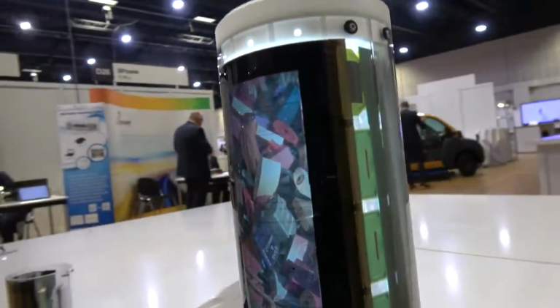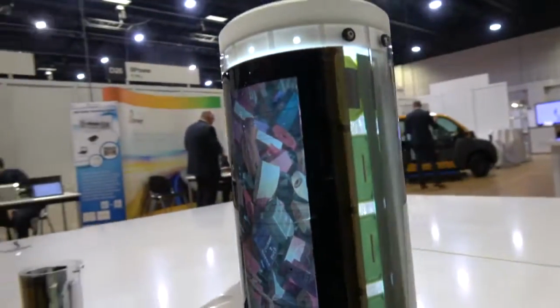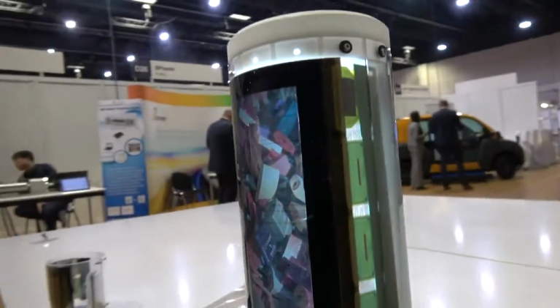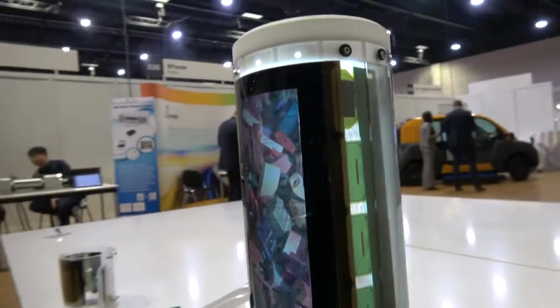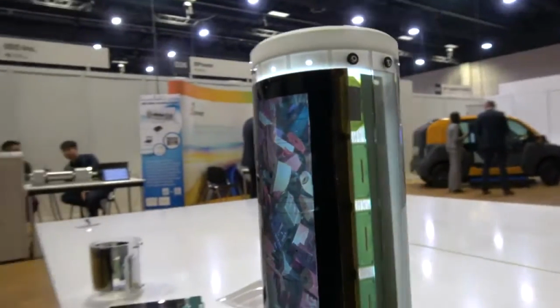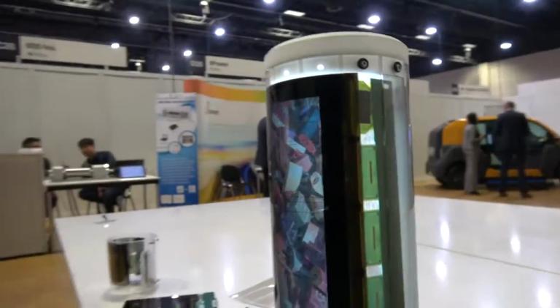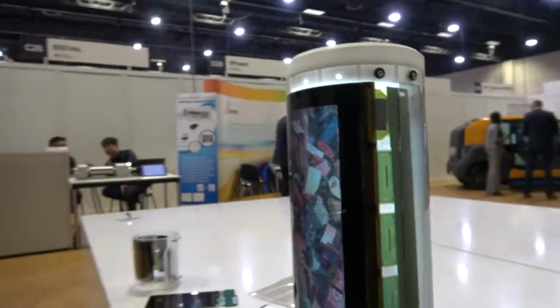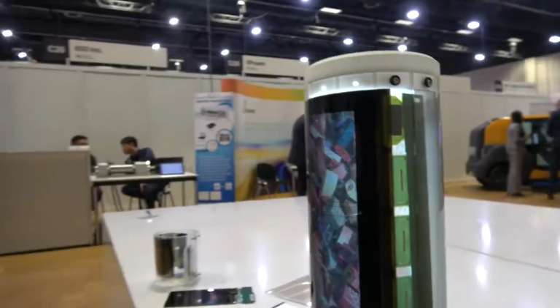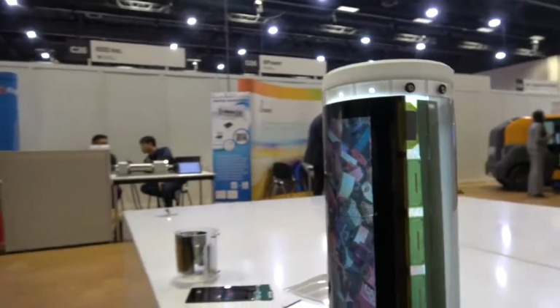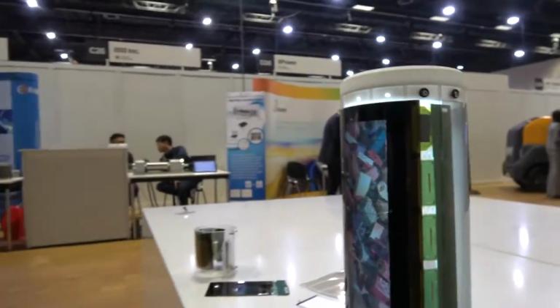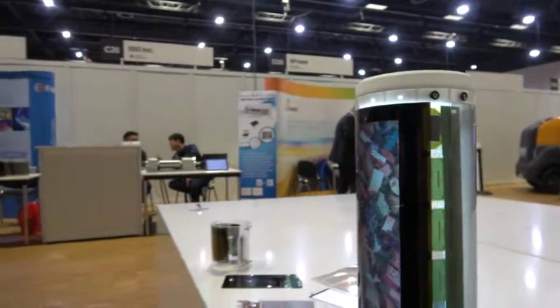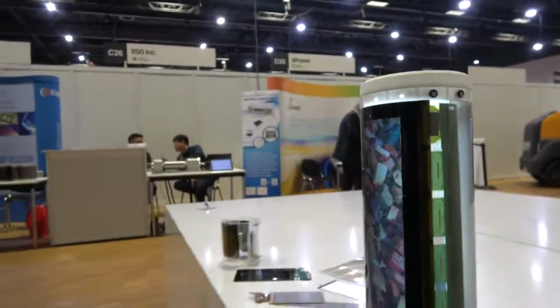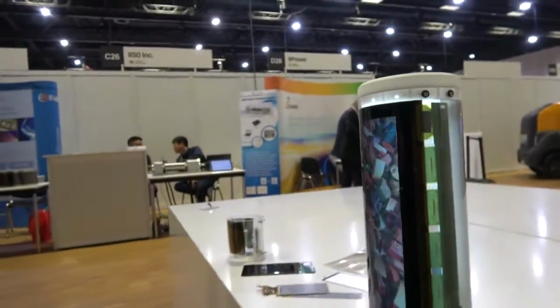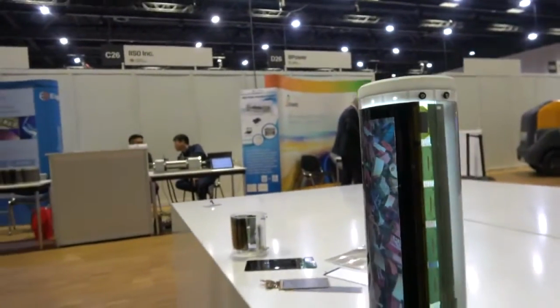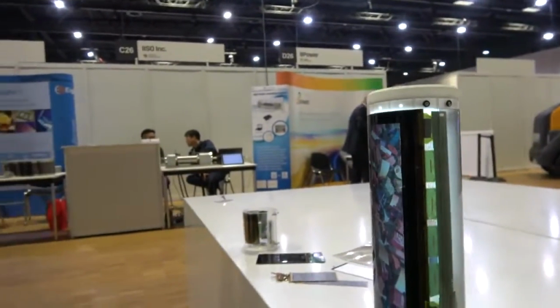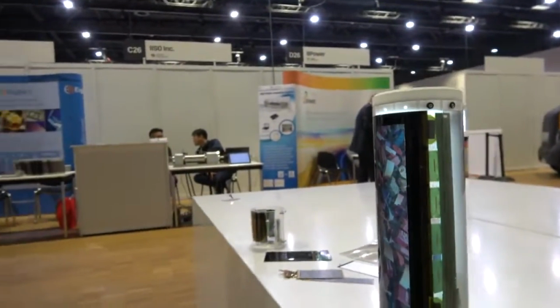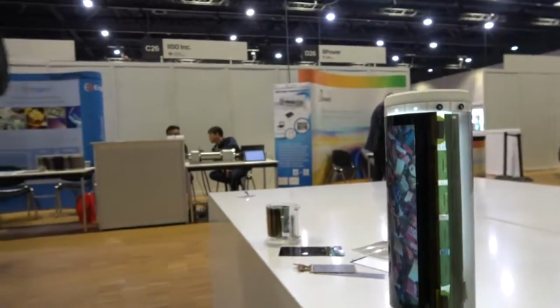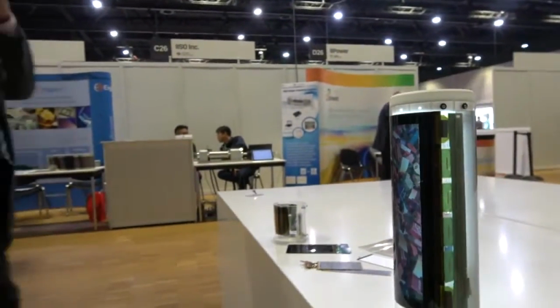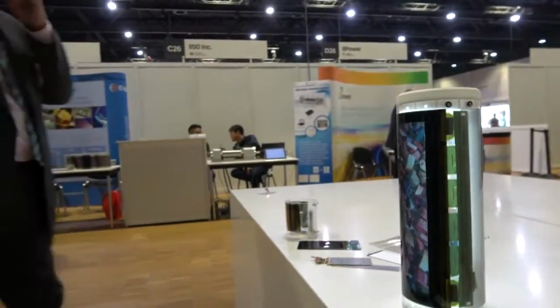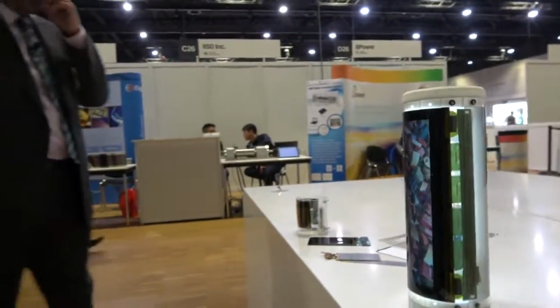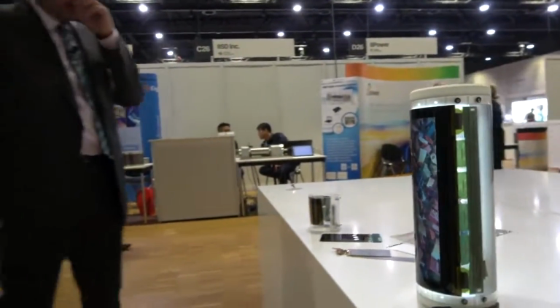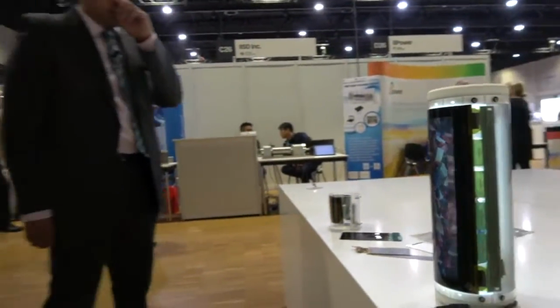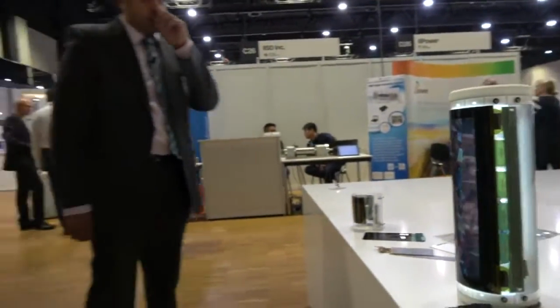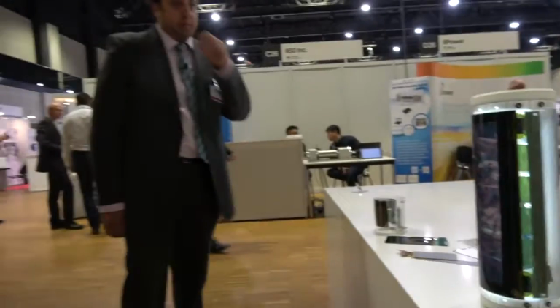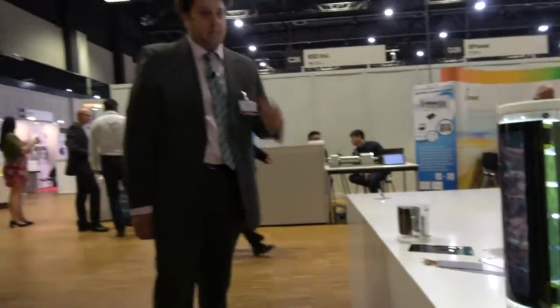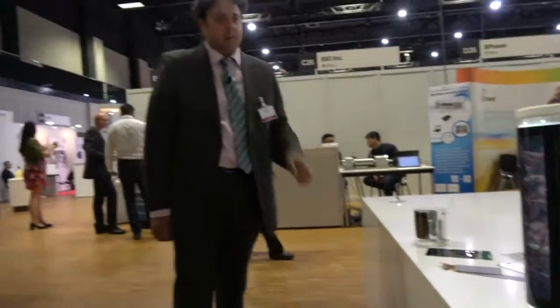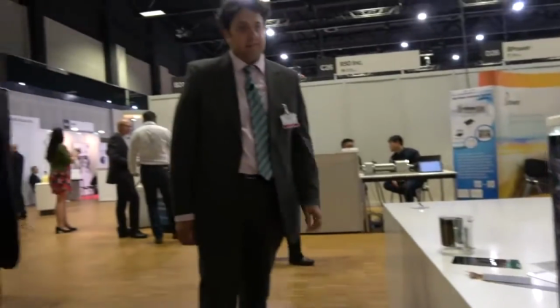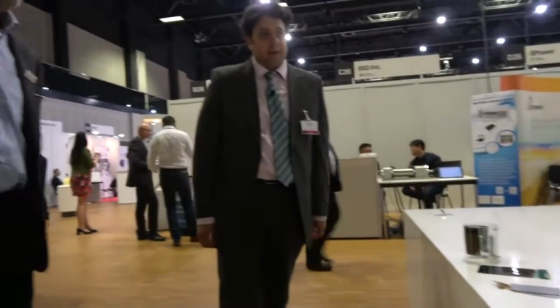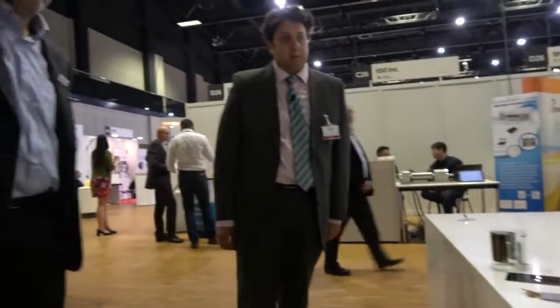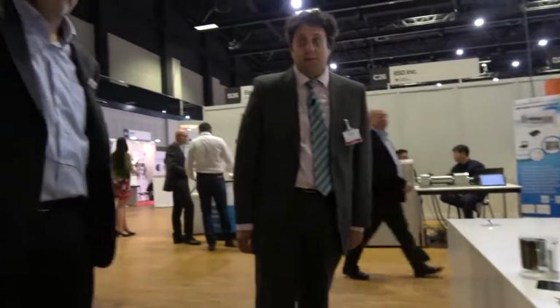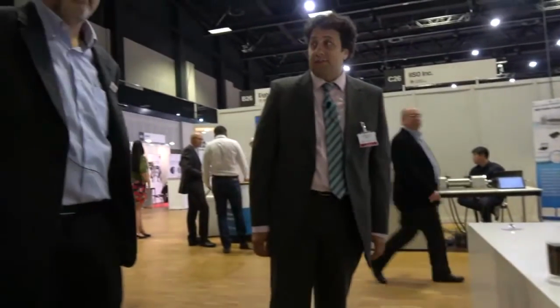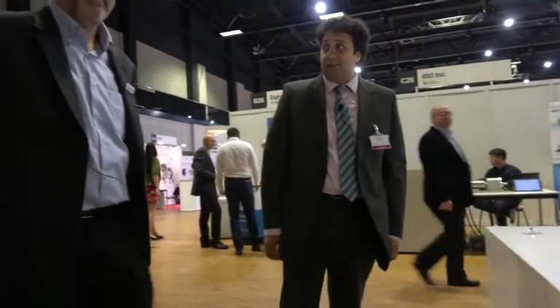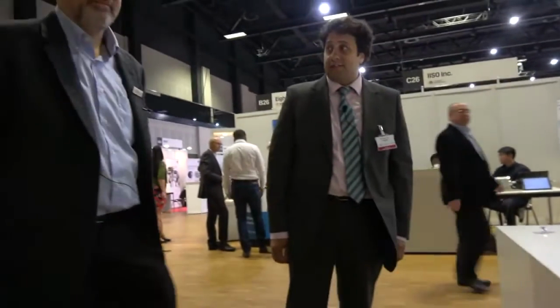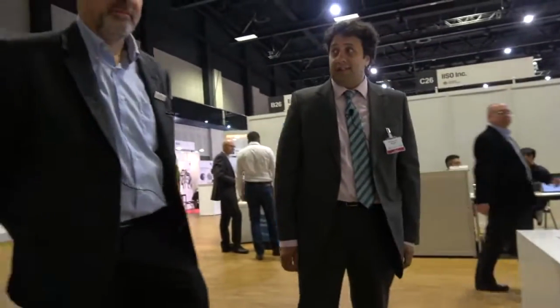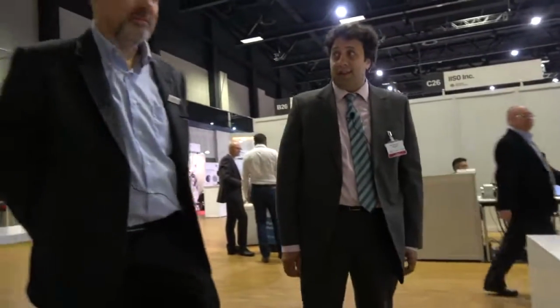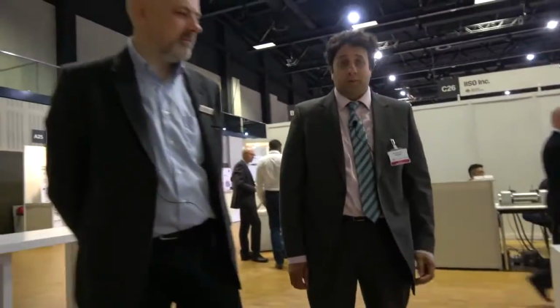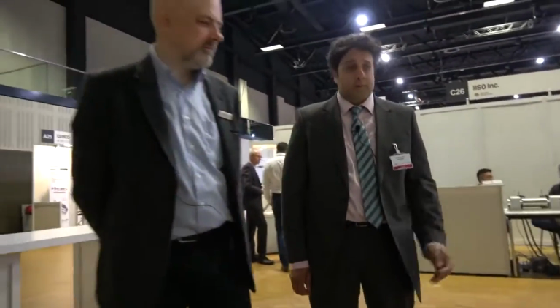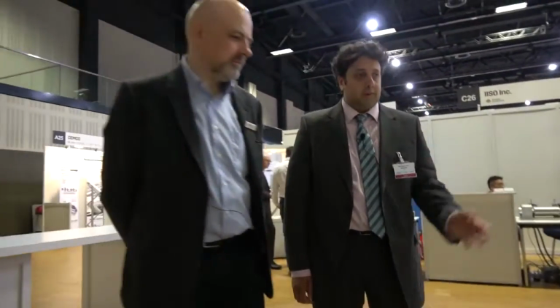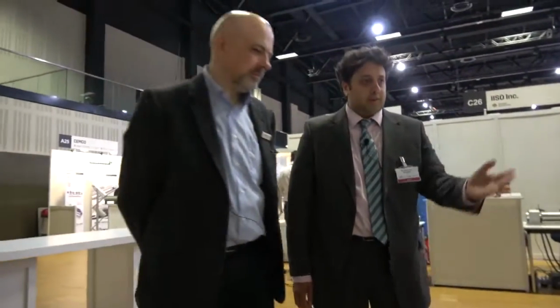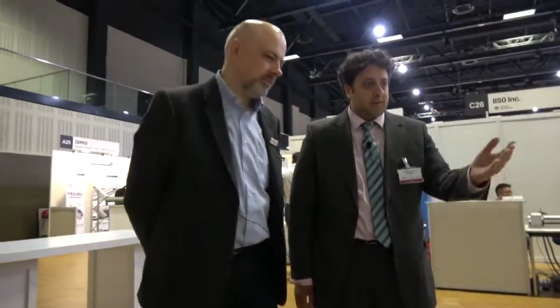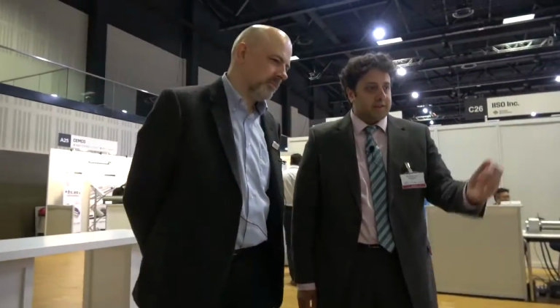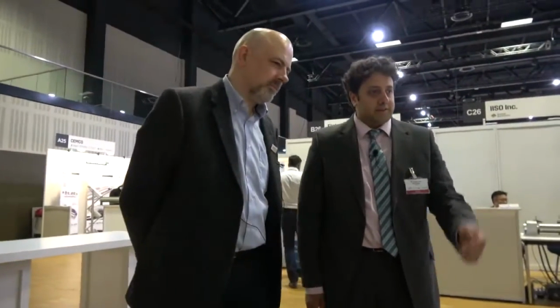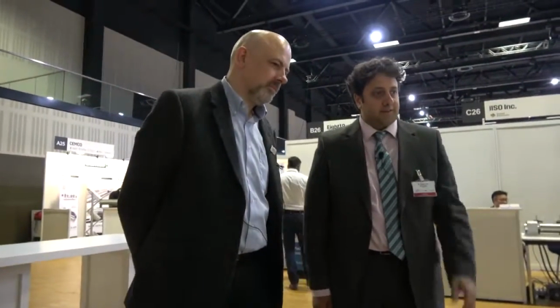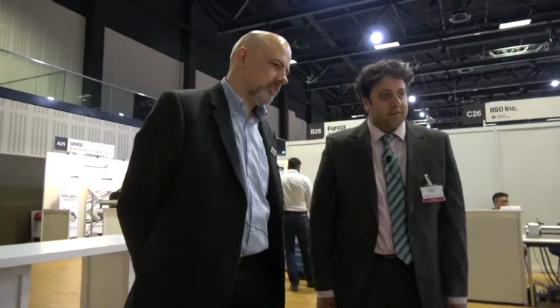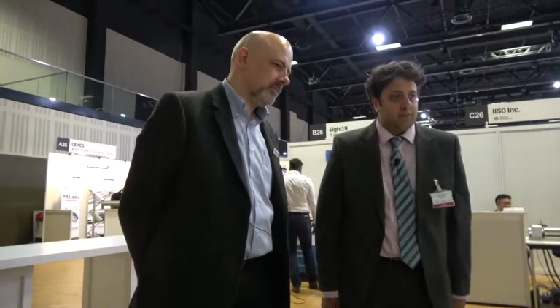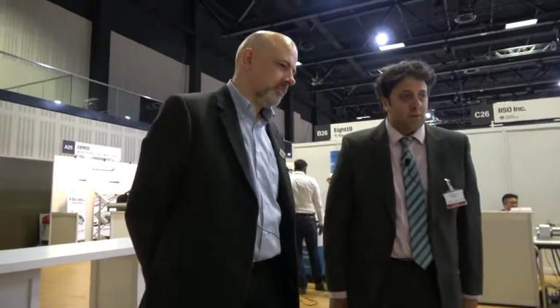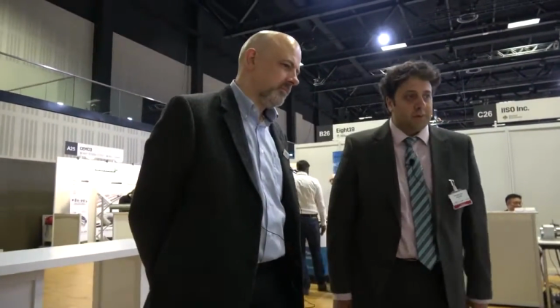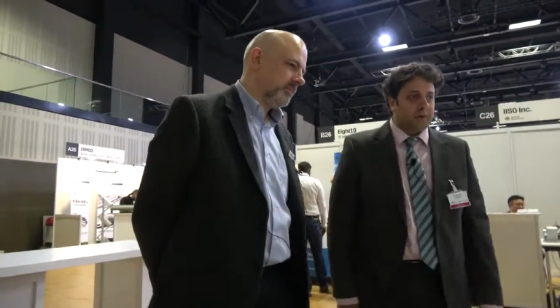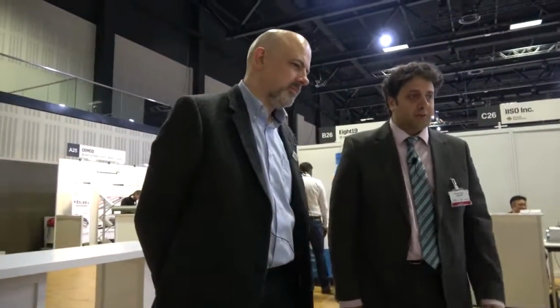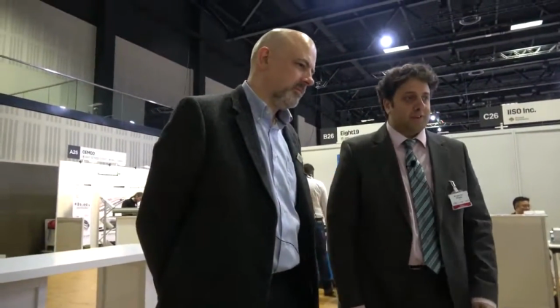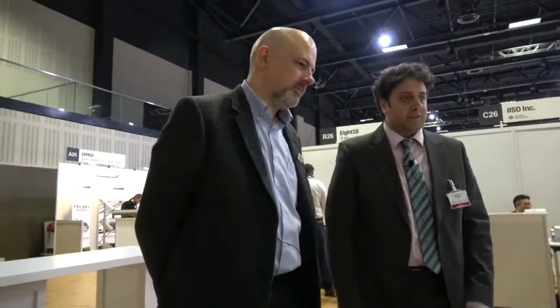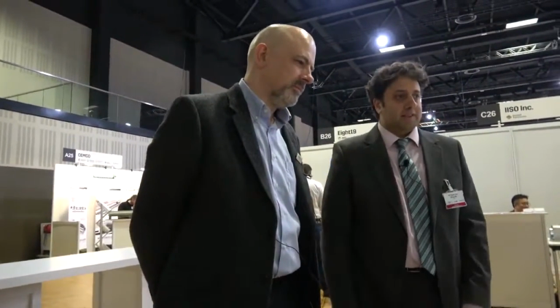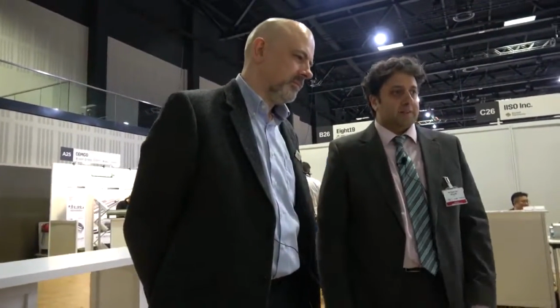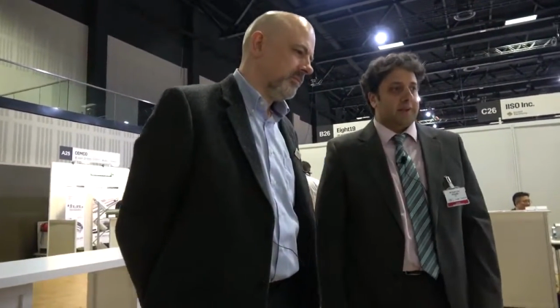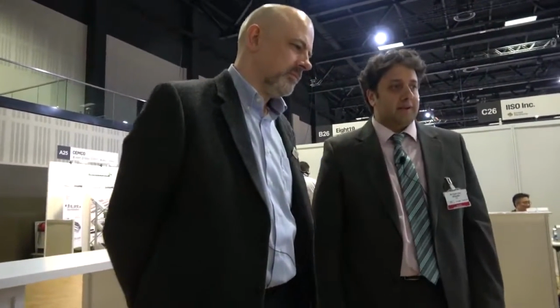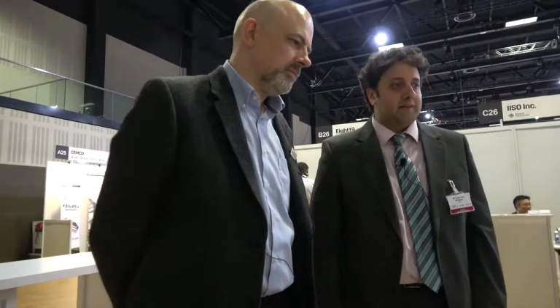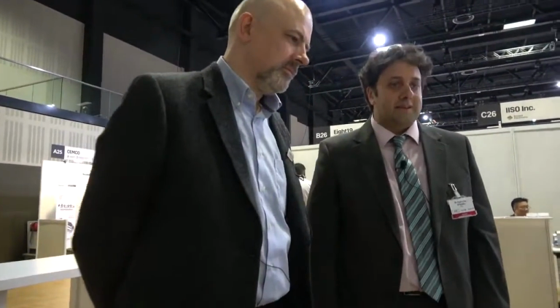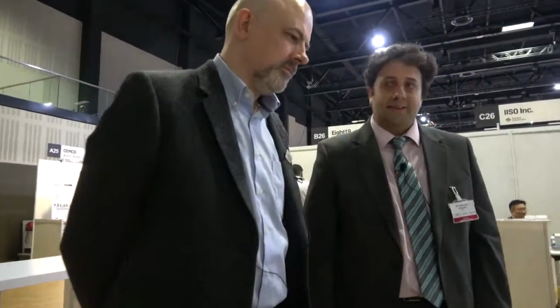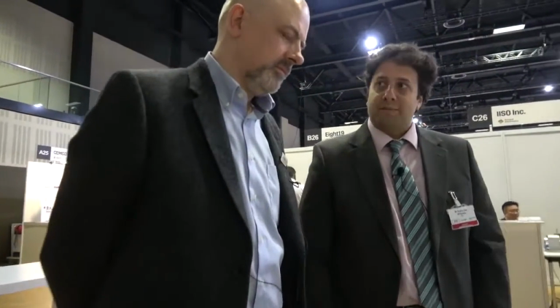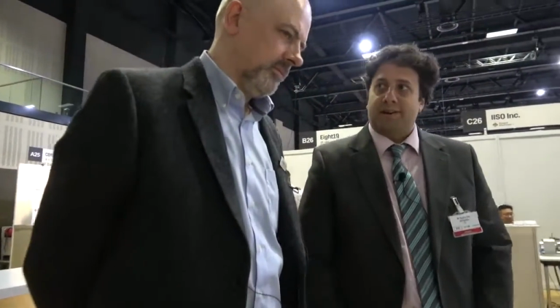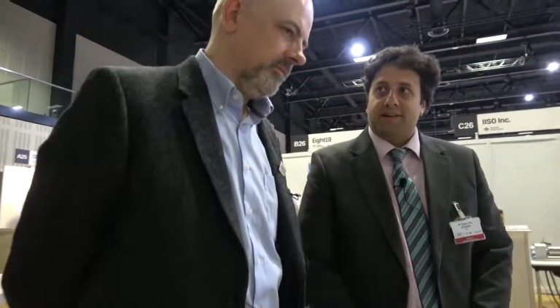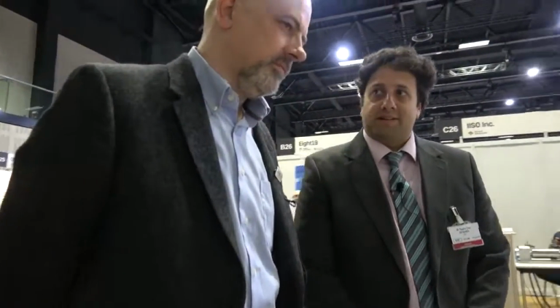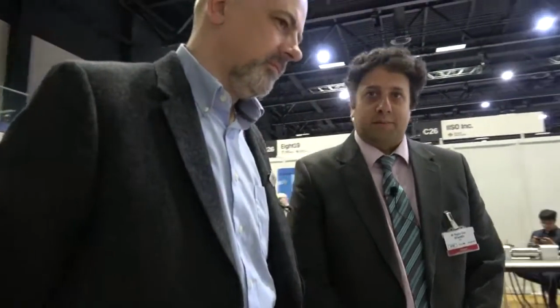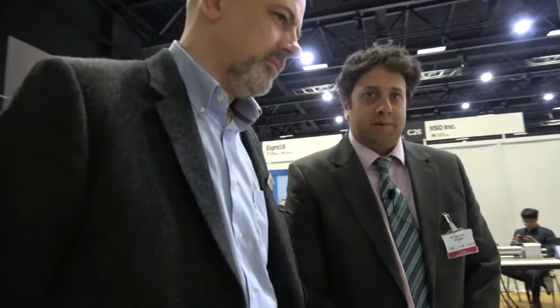I'm here at the IDTechX show with Simon Jones from FlexEnable. It's FlexEnable that have created this conformal LCD display. Tell us about it, Simon.